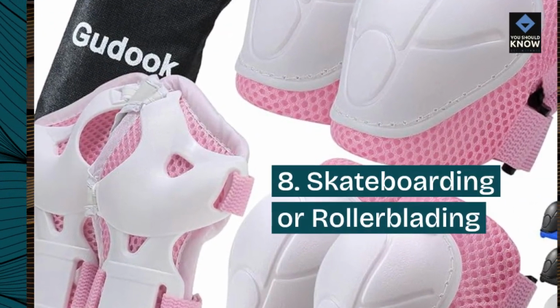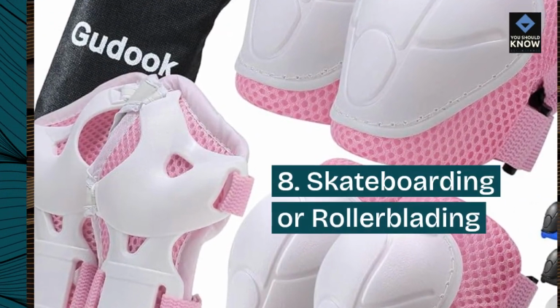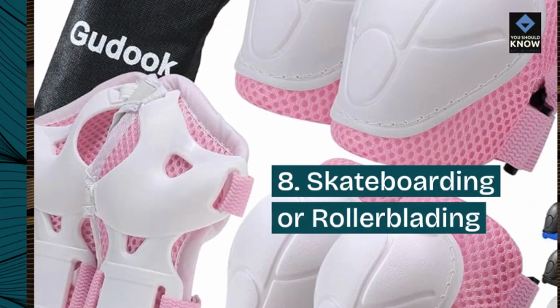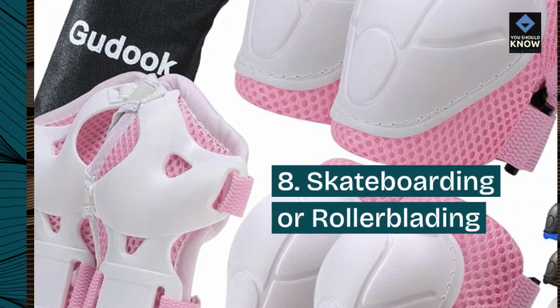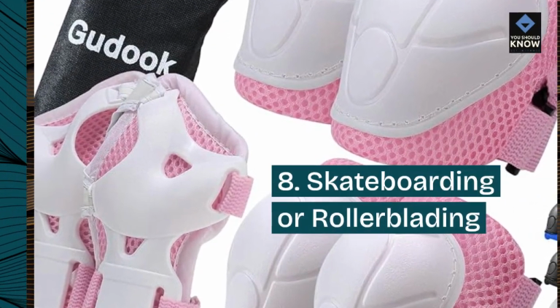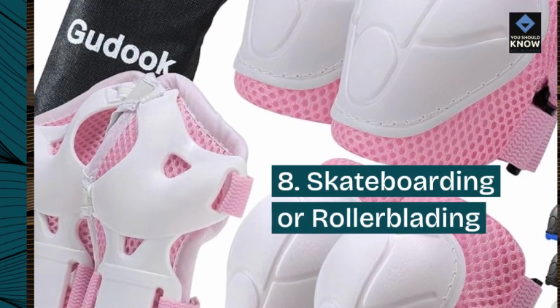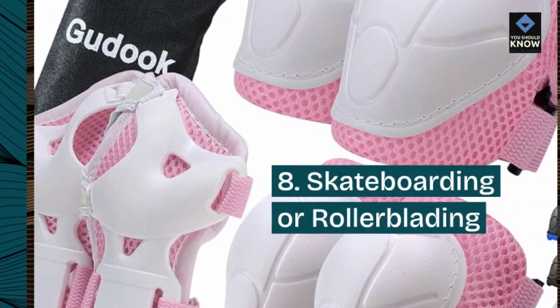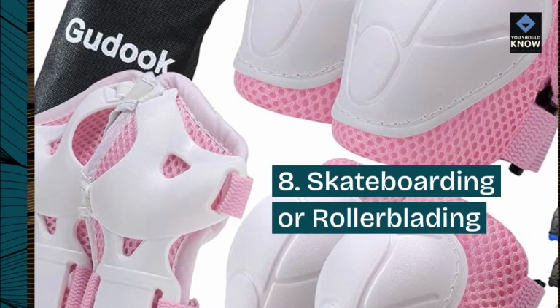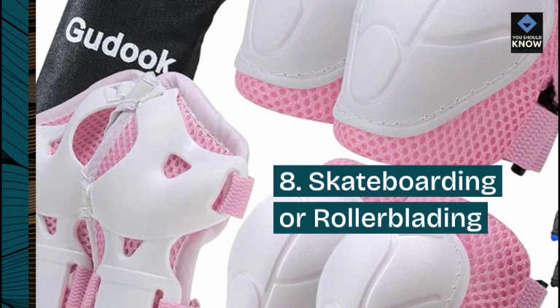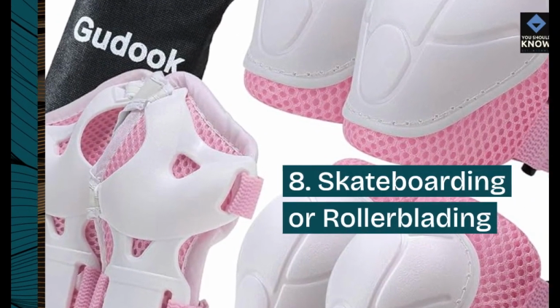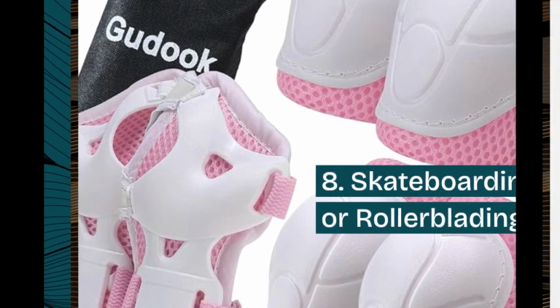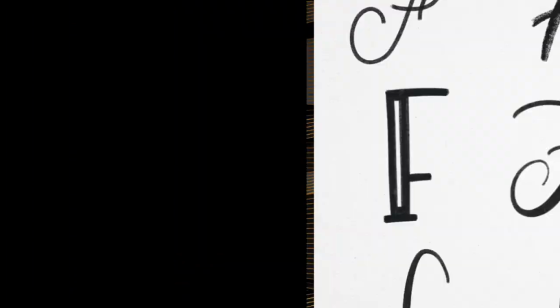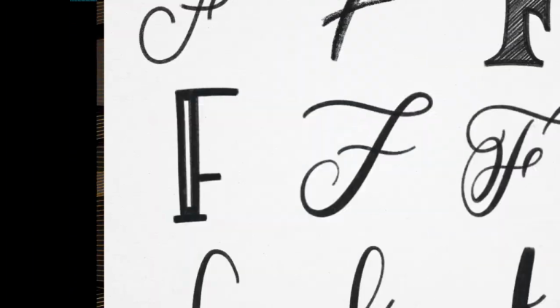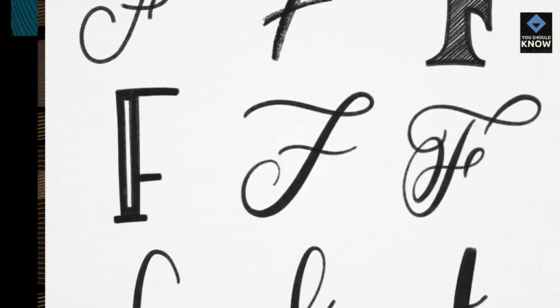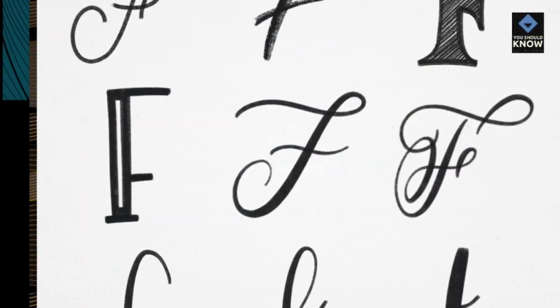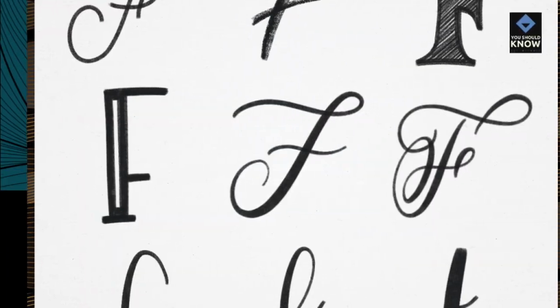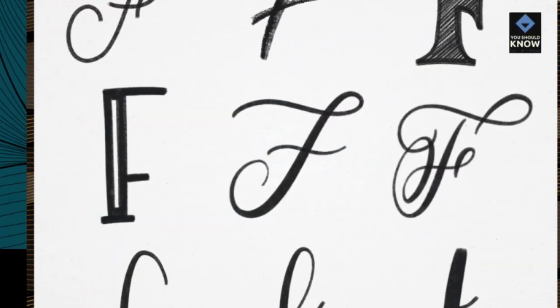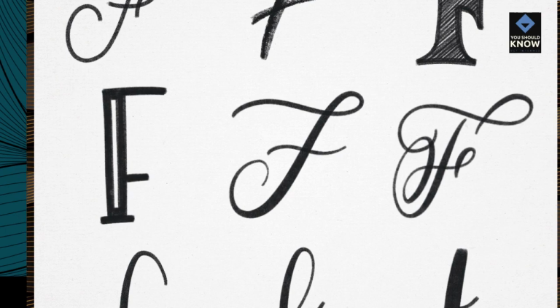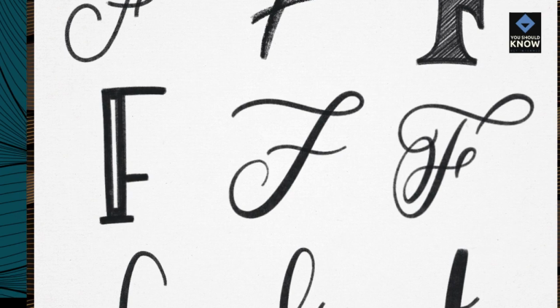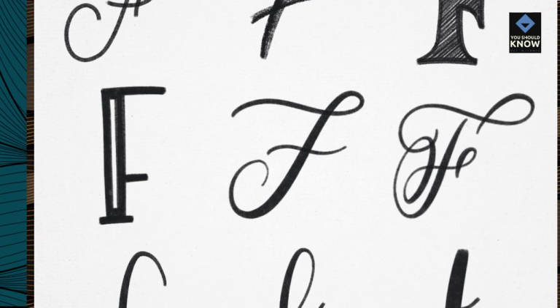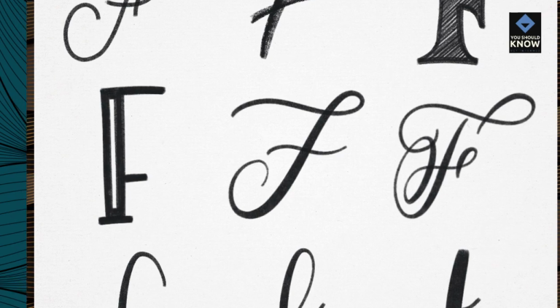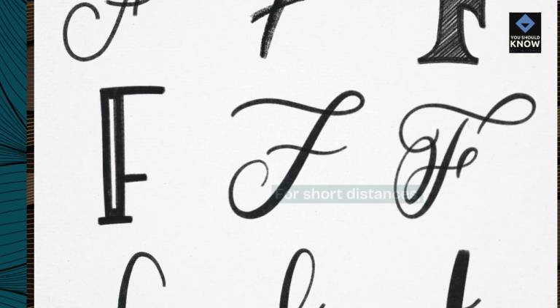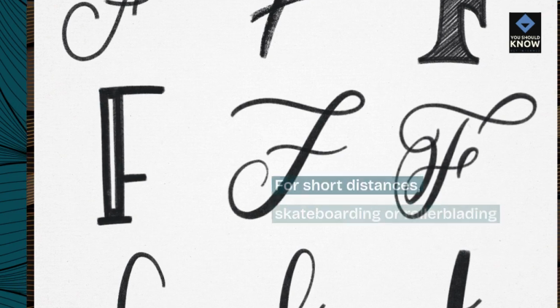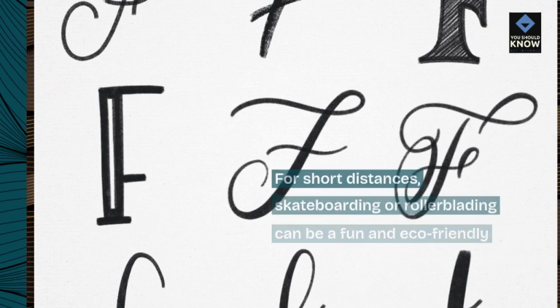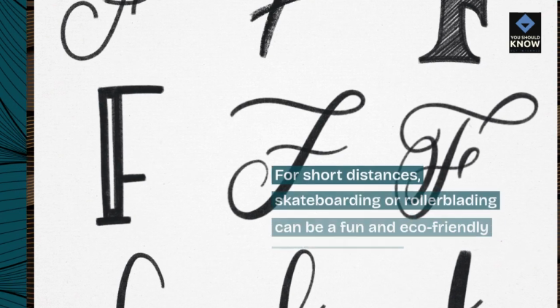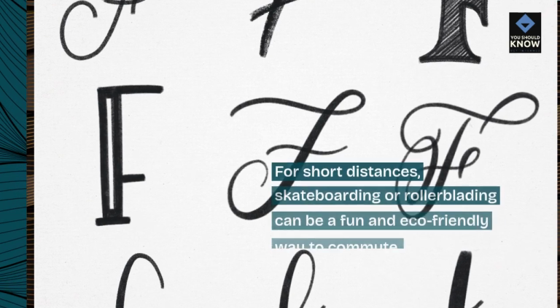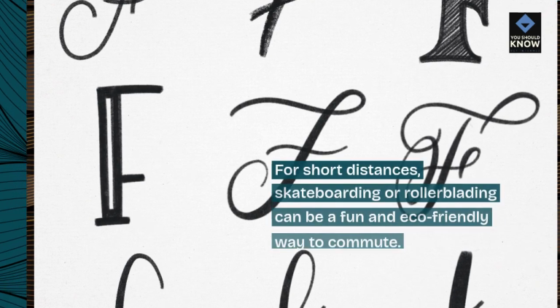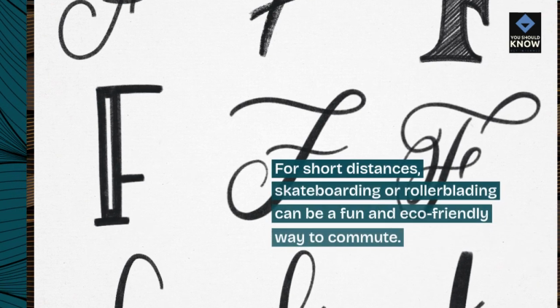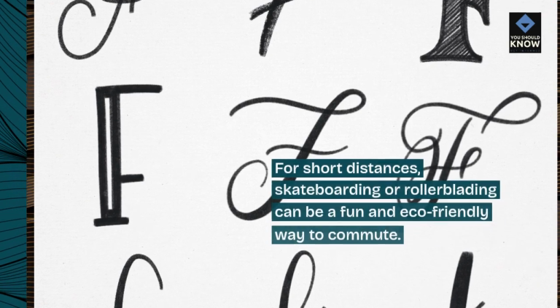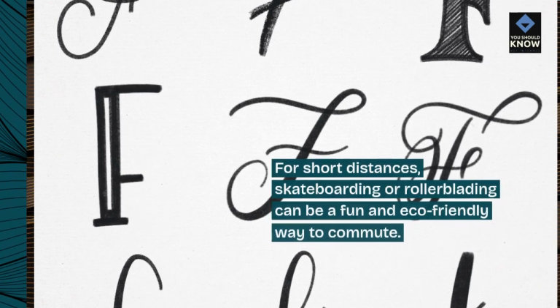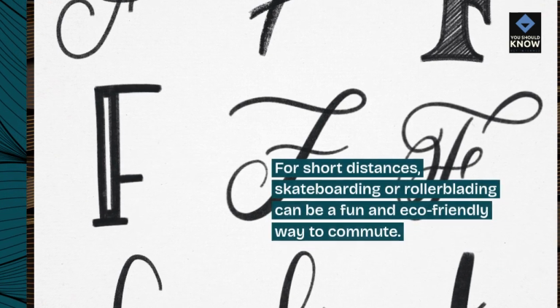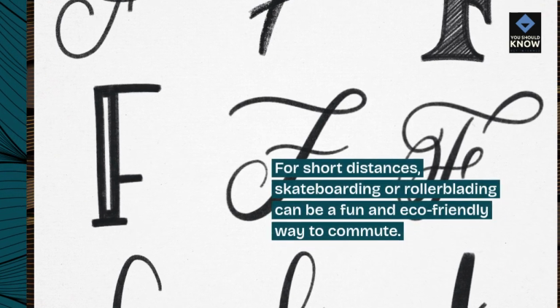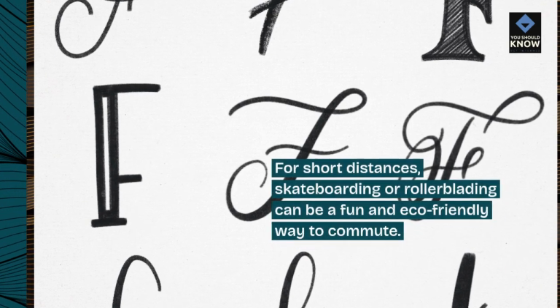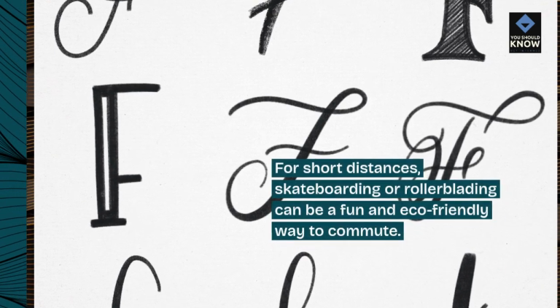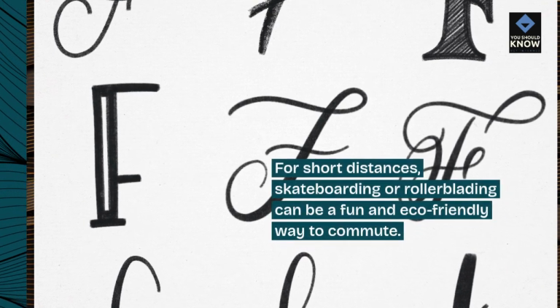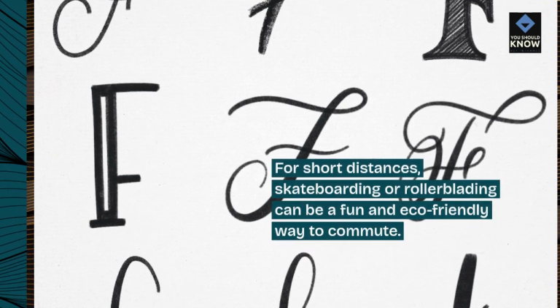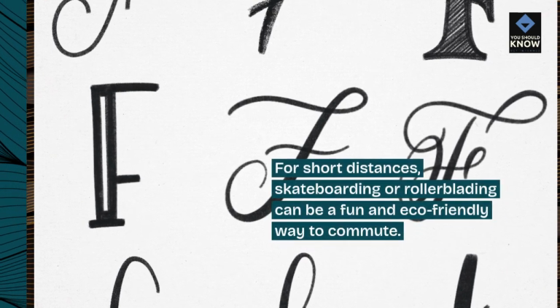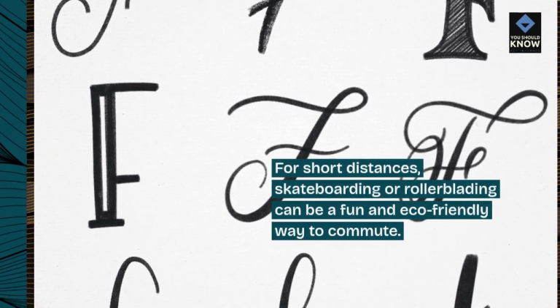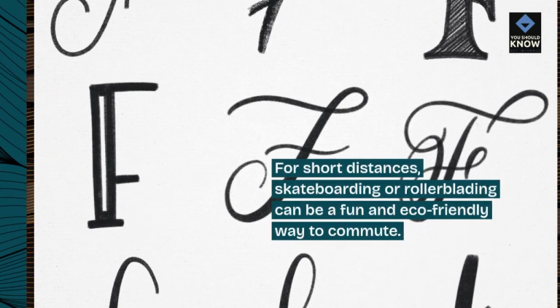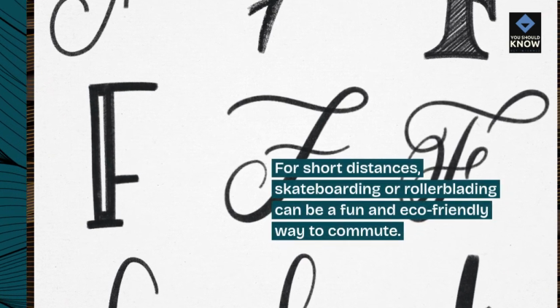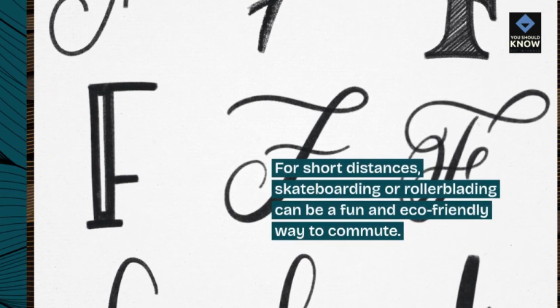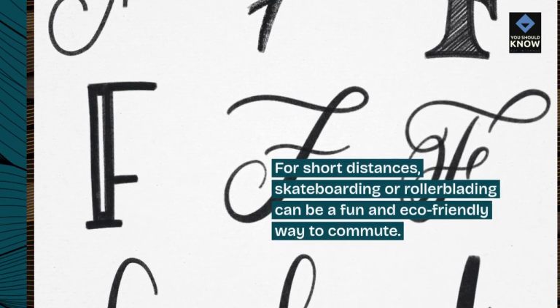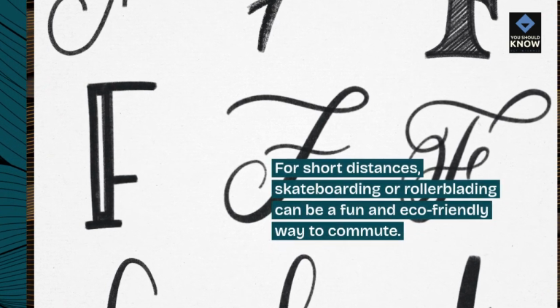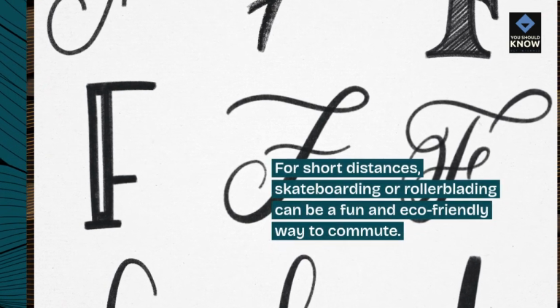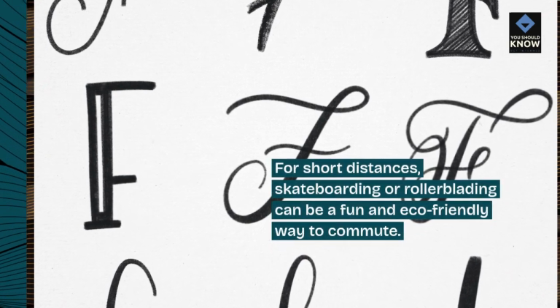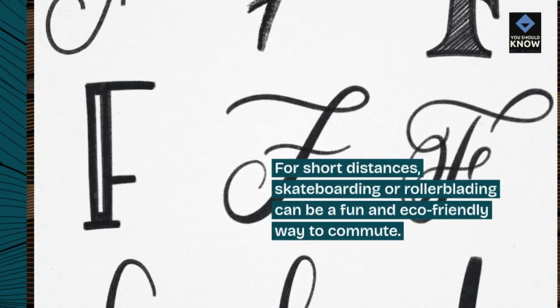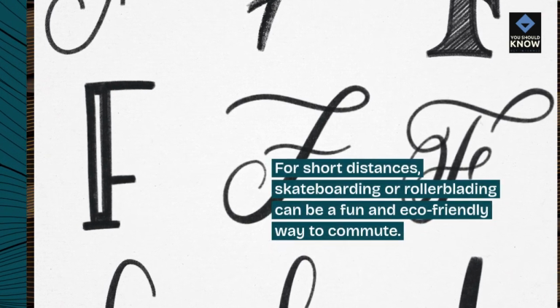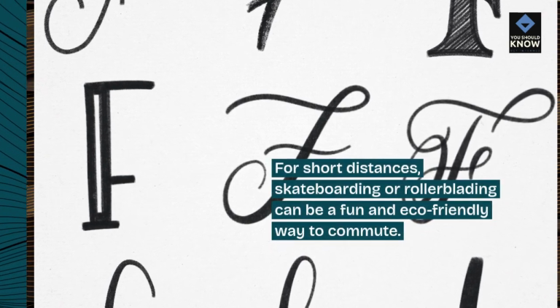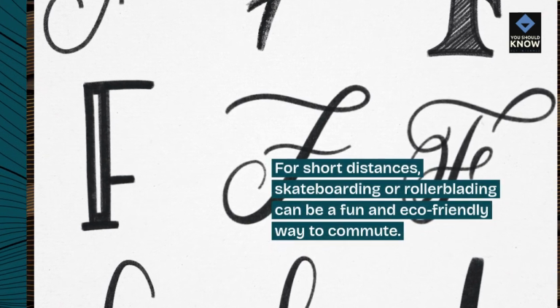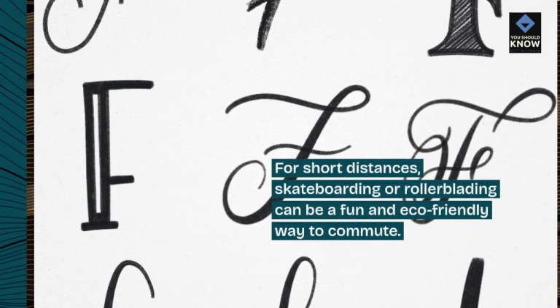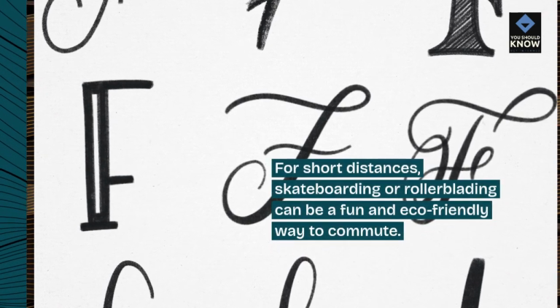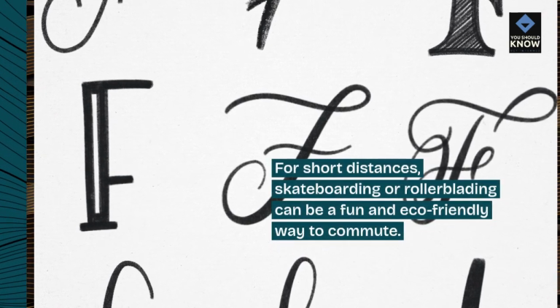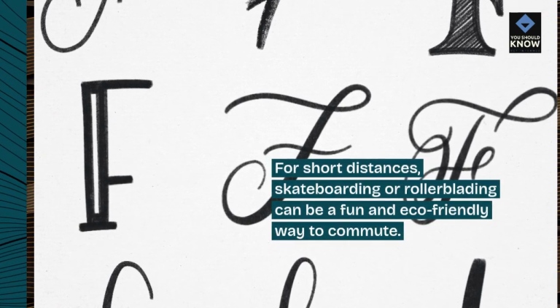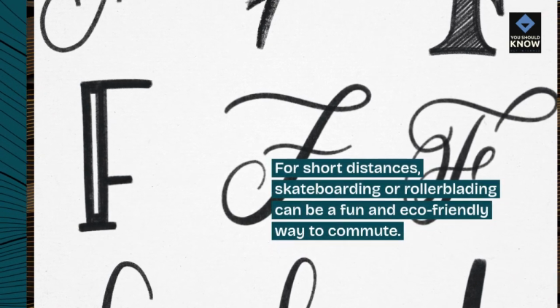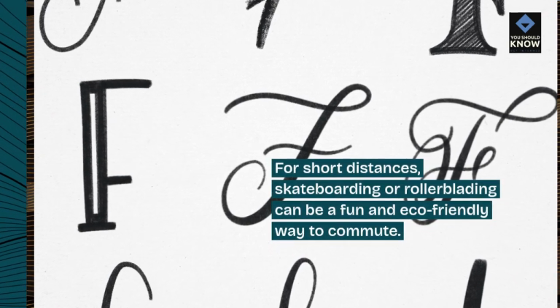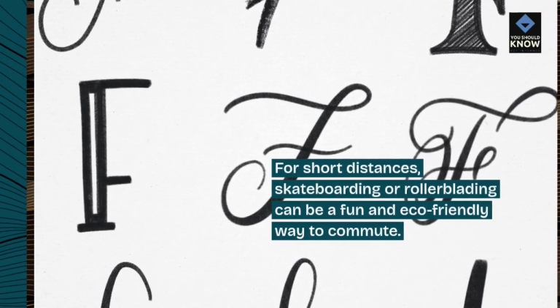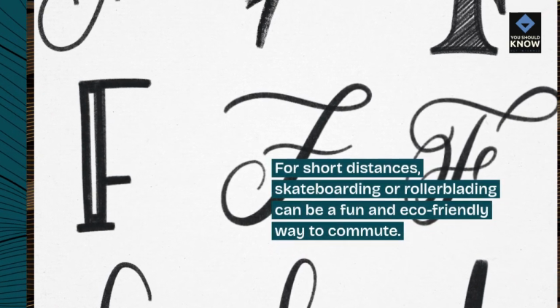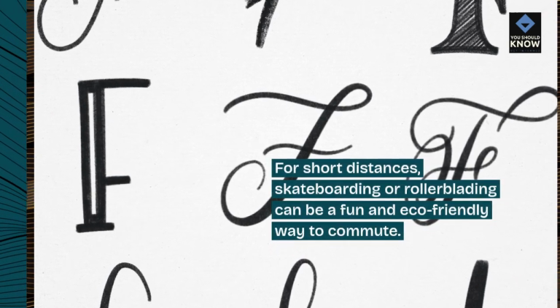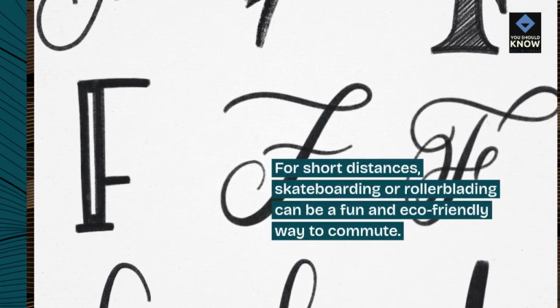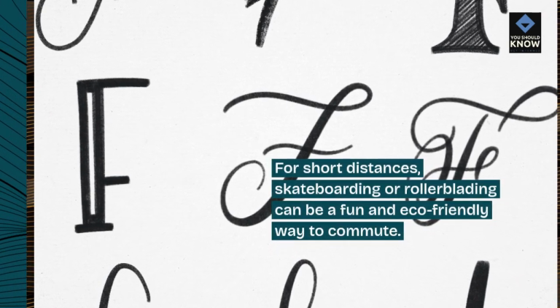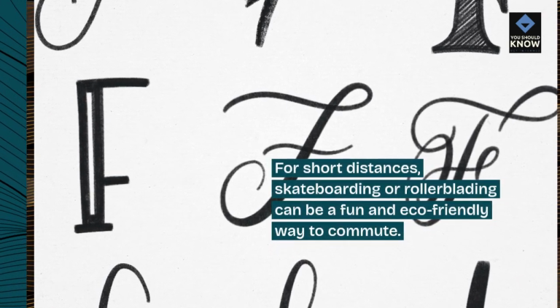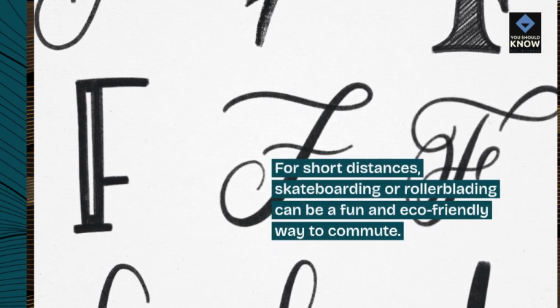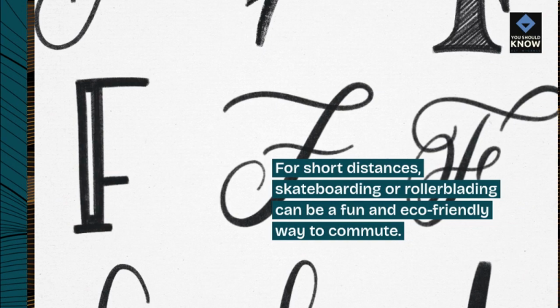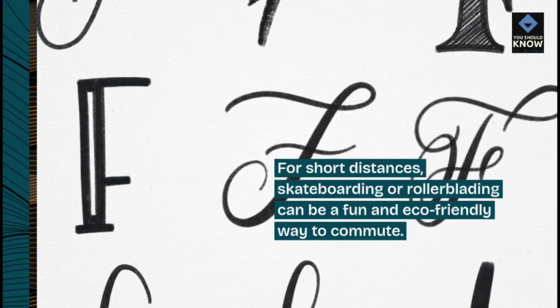Skateboarding or rollerblading. For short distances, skateboarding or rollerblading can be a fun and eco-friendly way to commute.